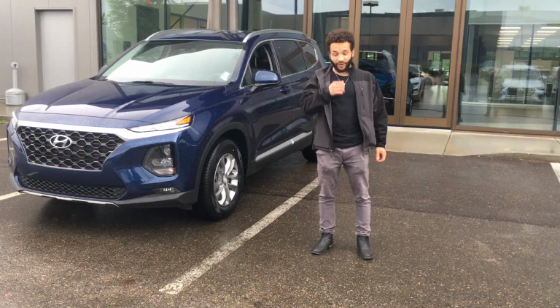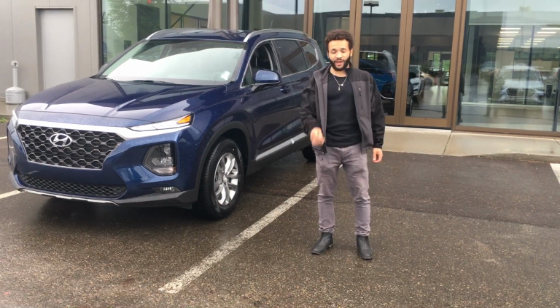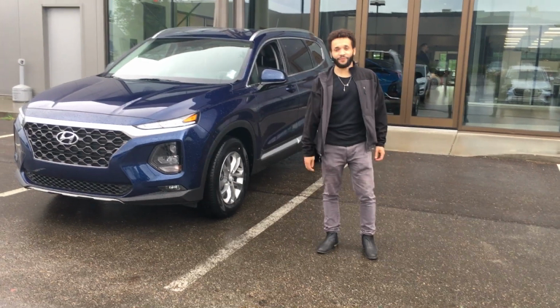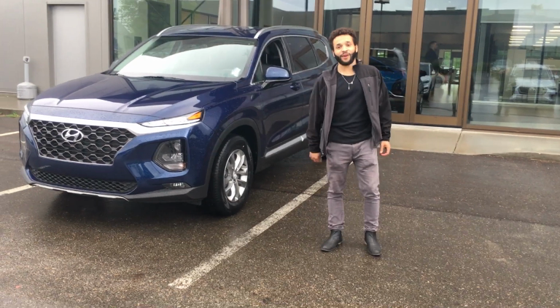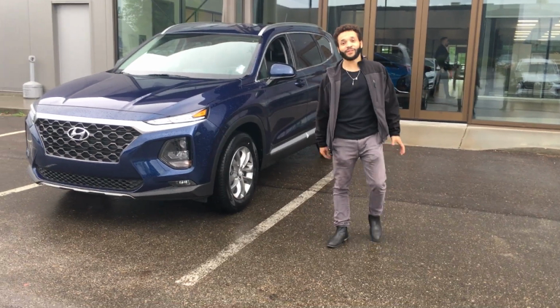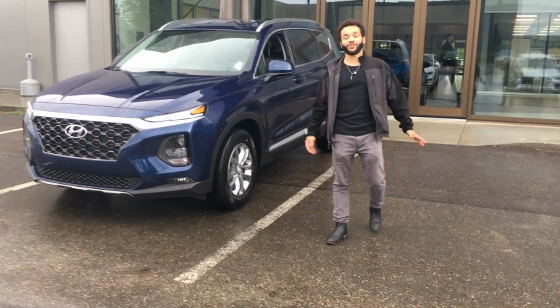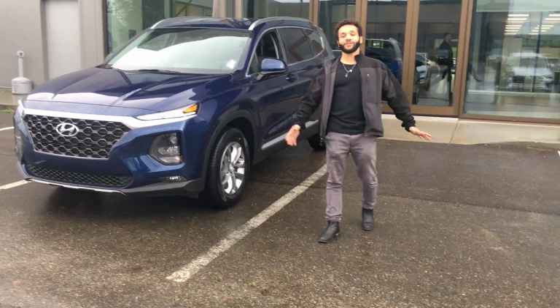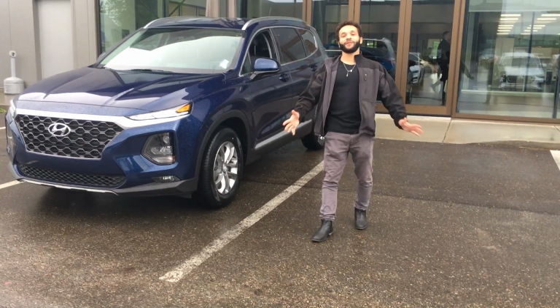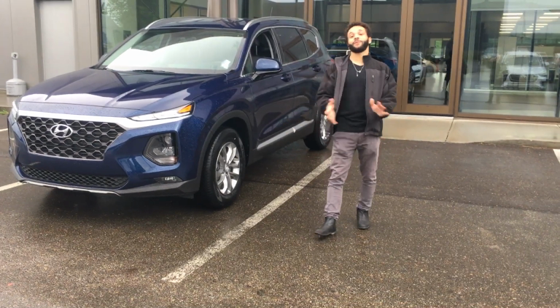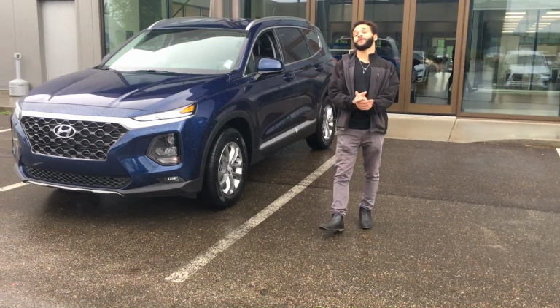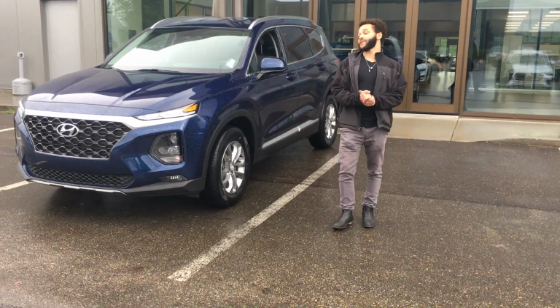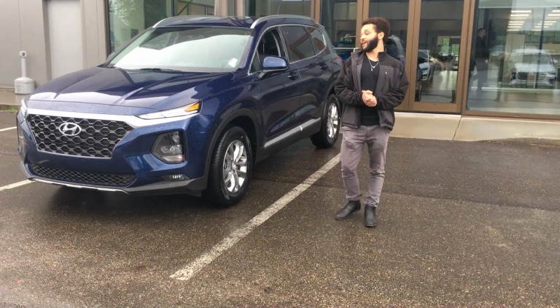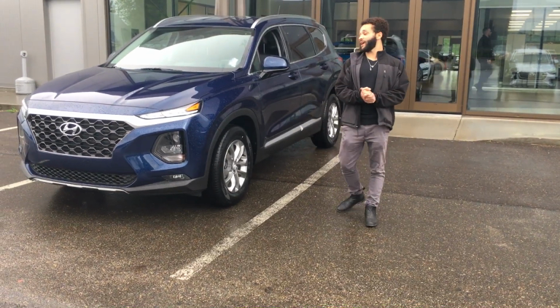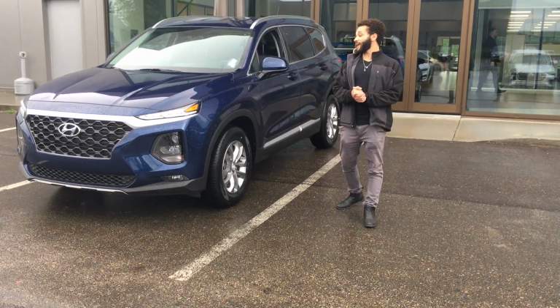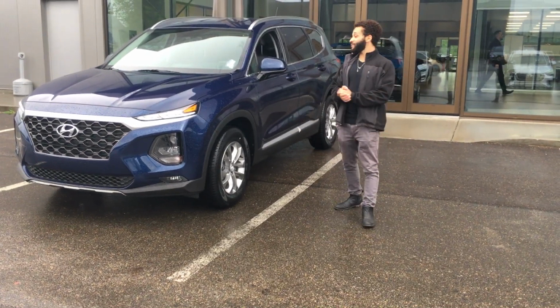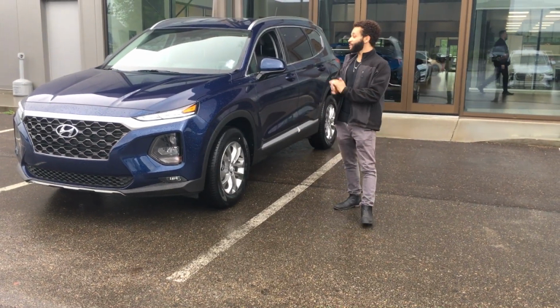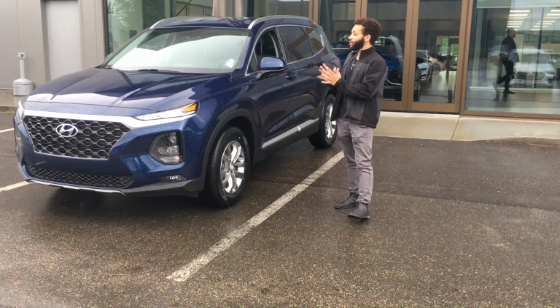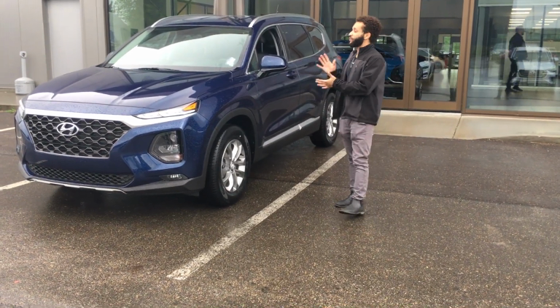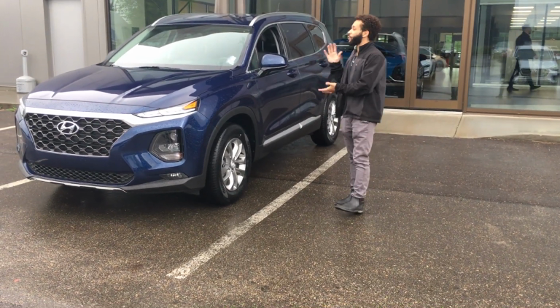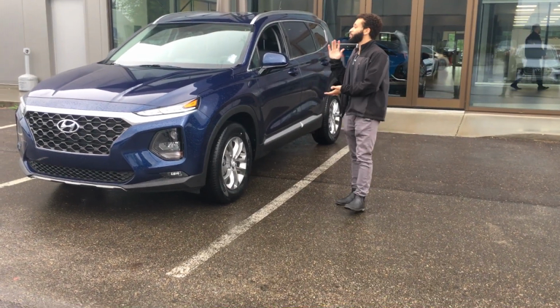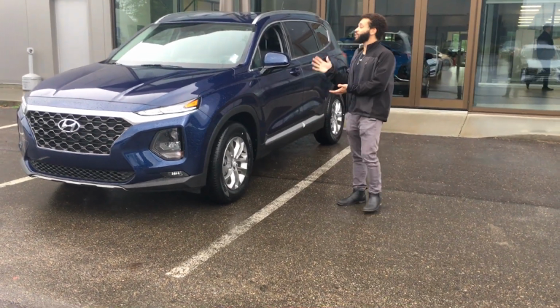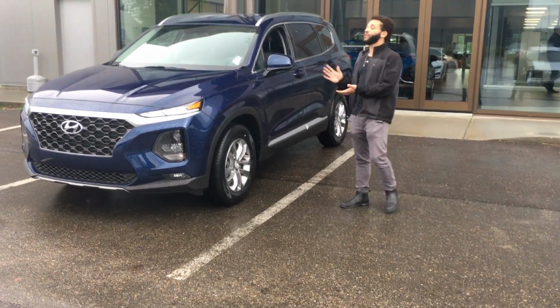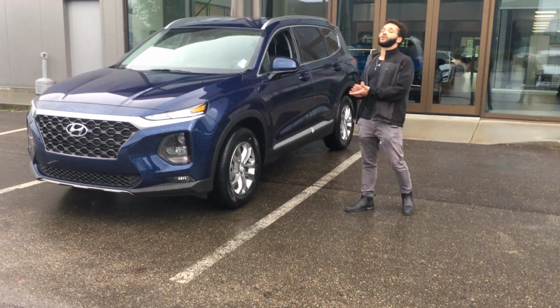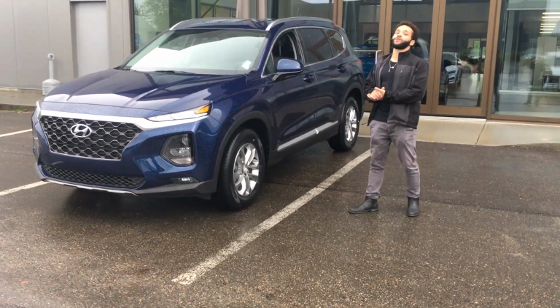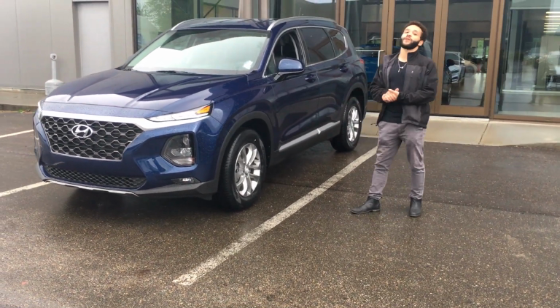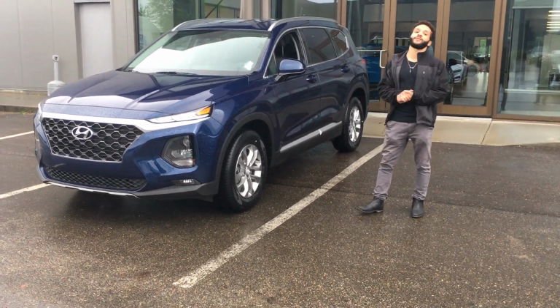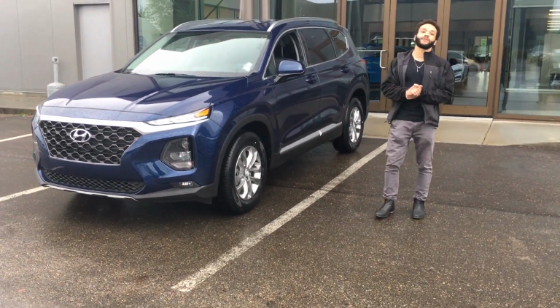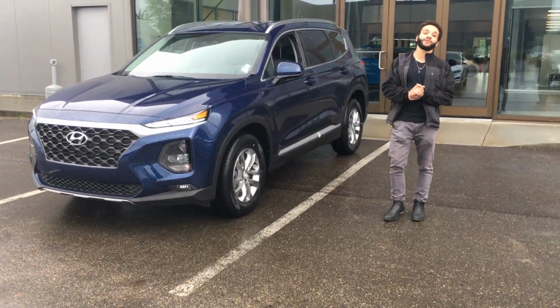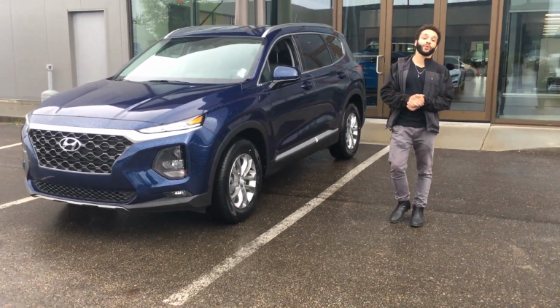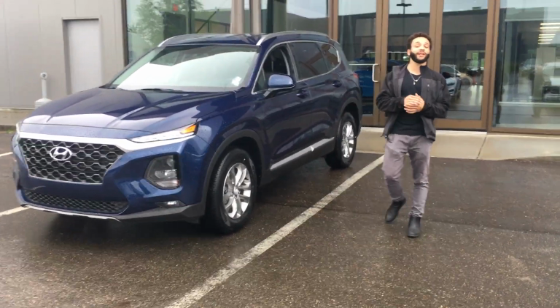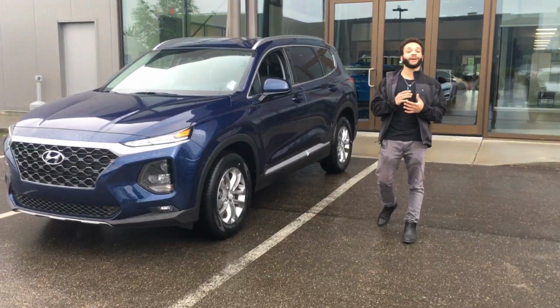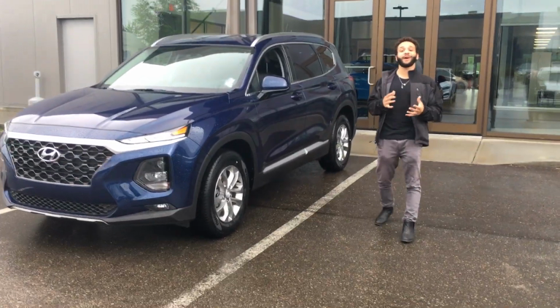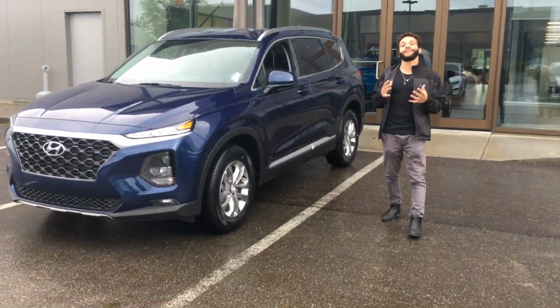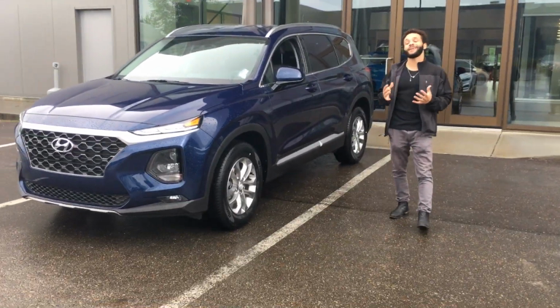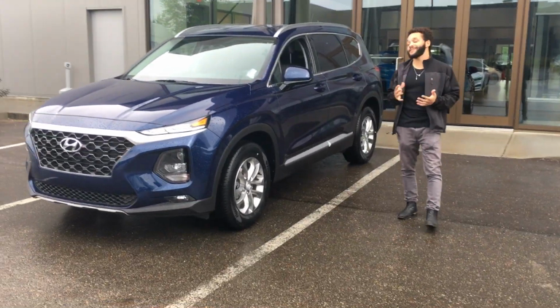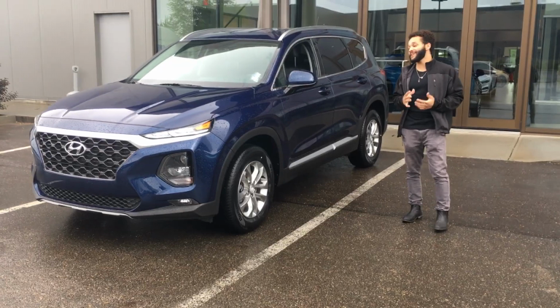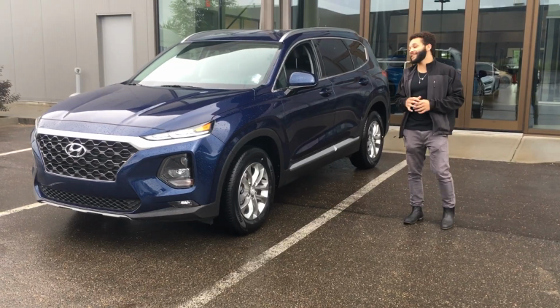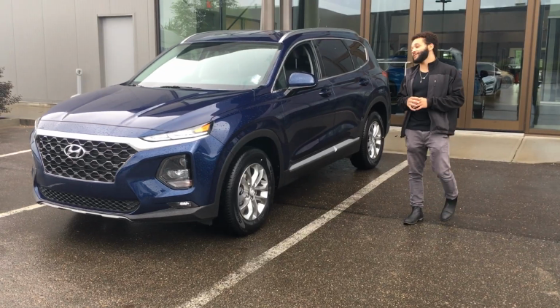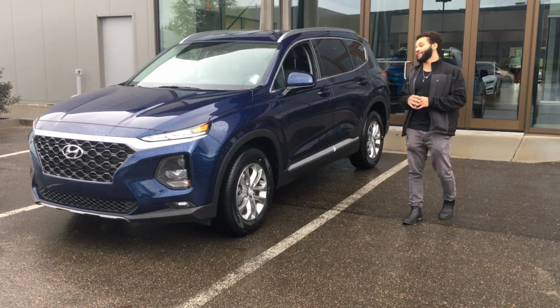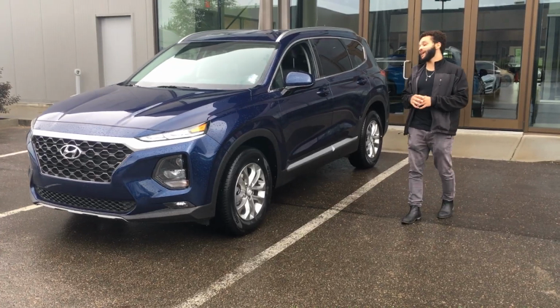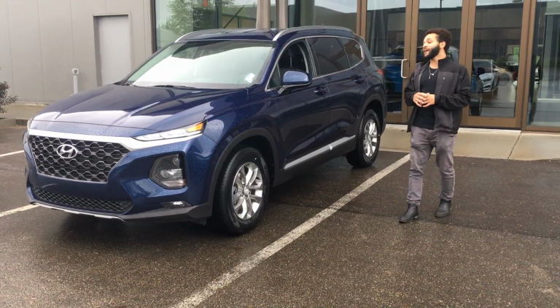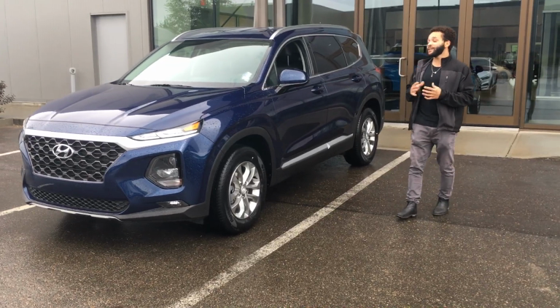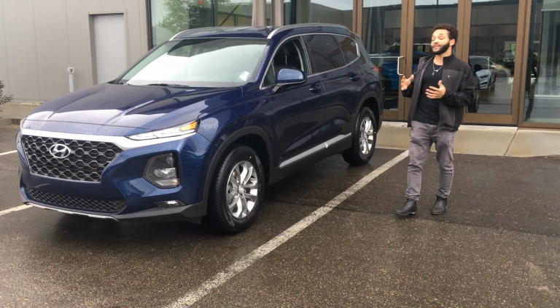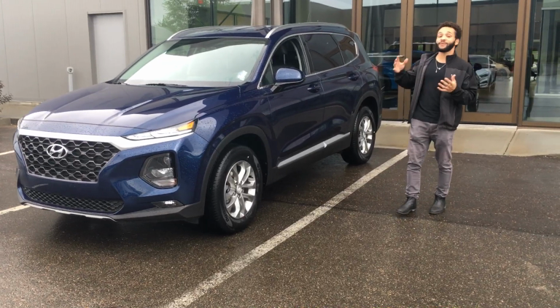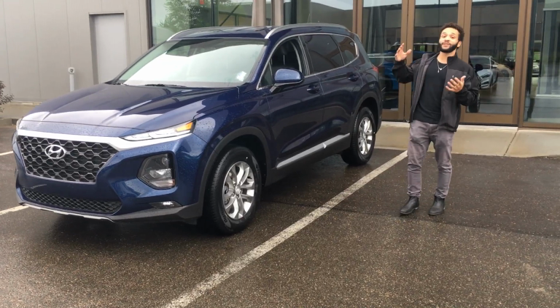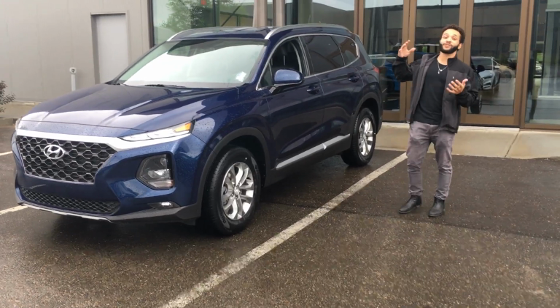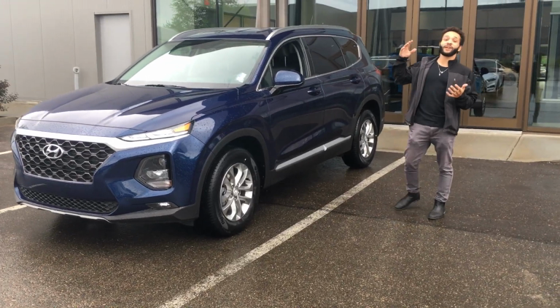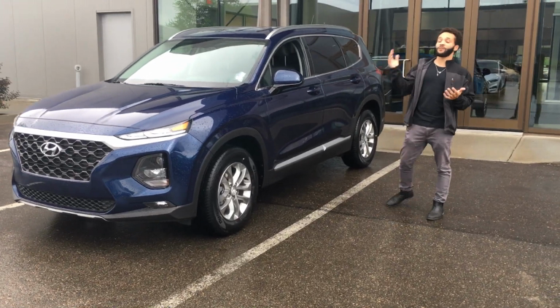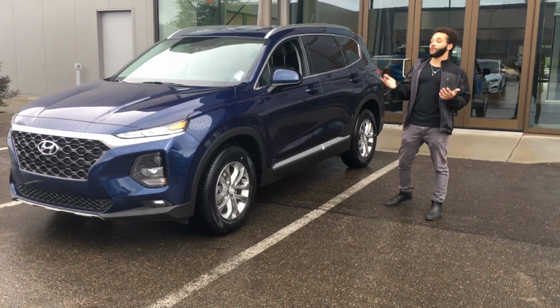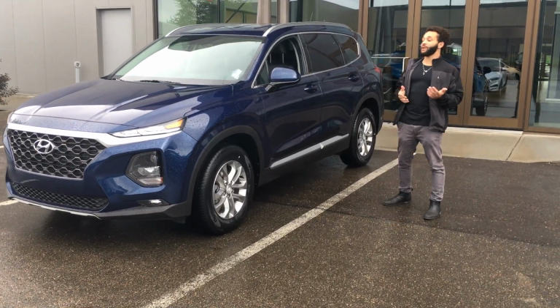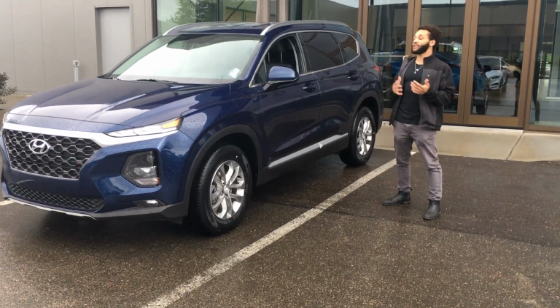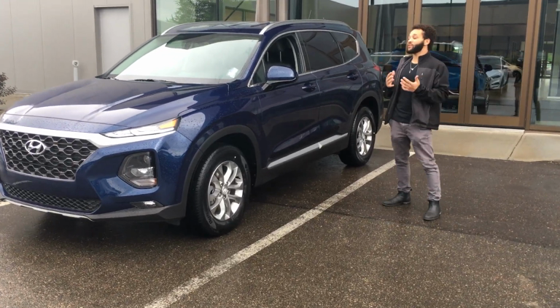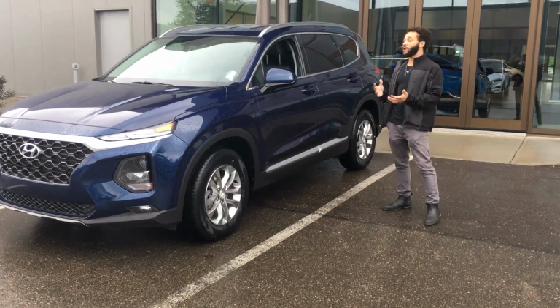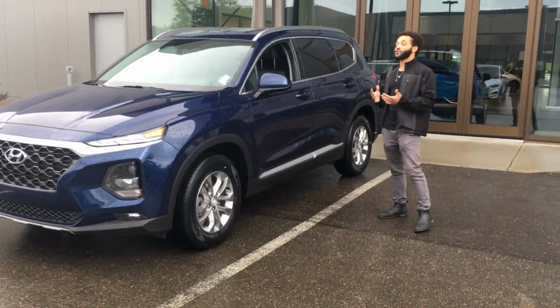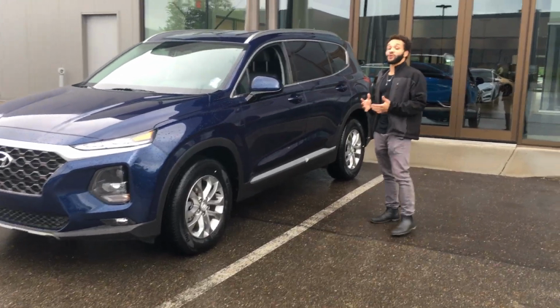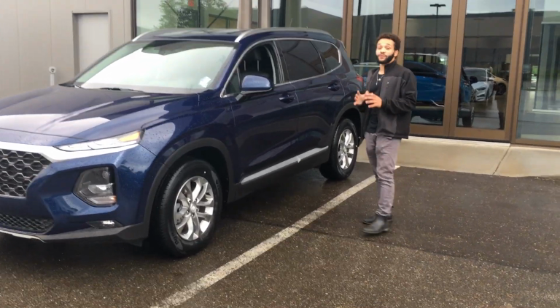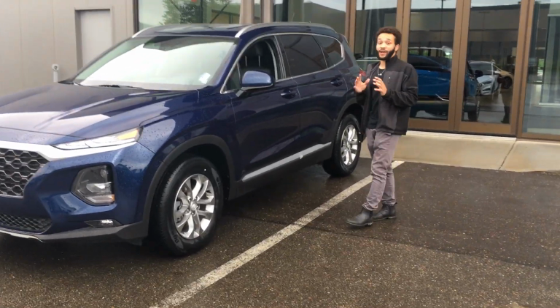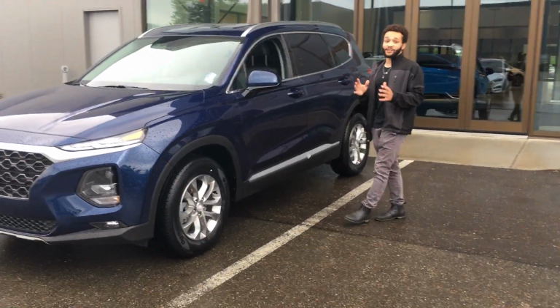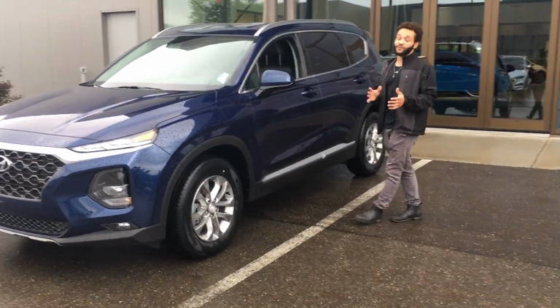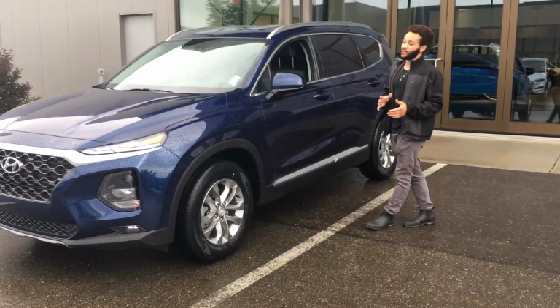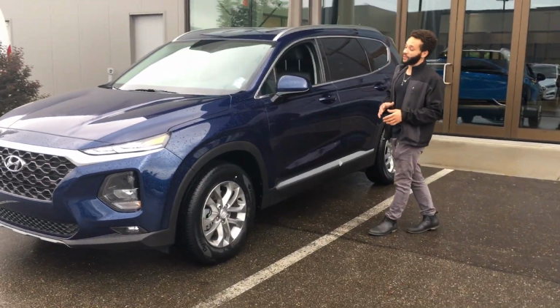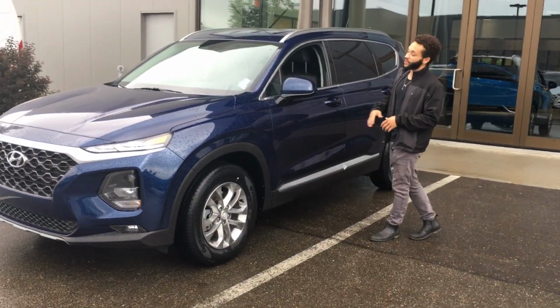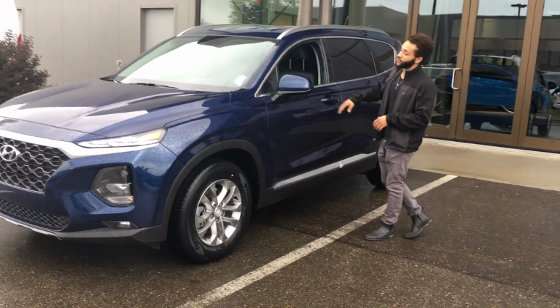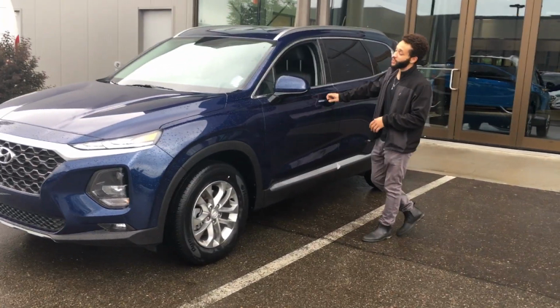Hey Frank, Tristan here from River City Hyundai. I have this beautiful blue 2020 Hyundai Santa Fe. This vehicle has definitely been a top choice for SUV lookers.